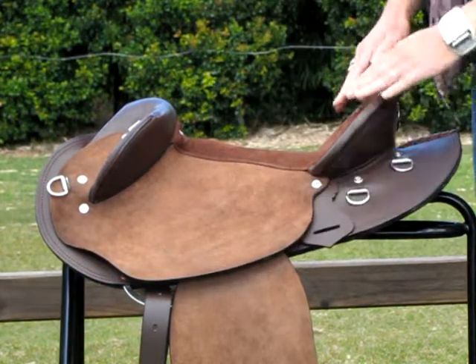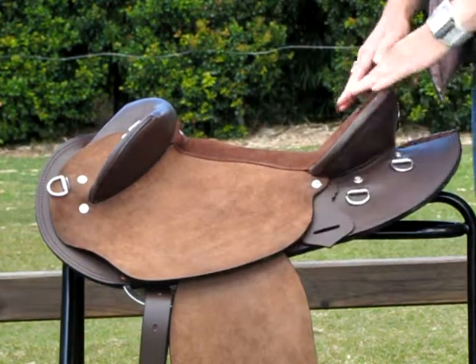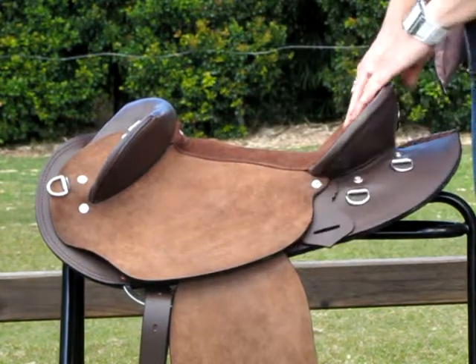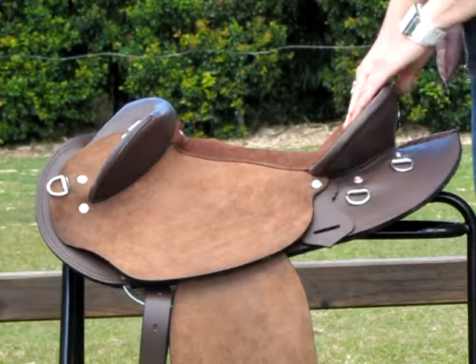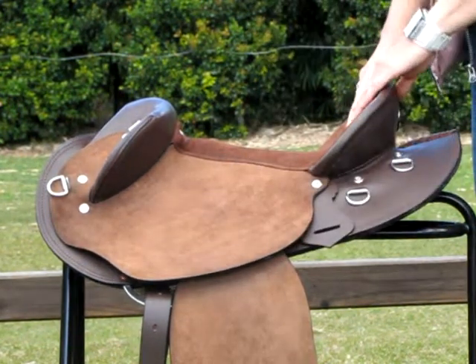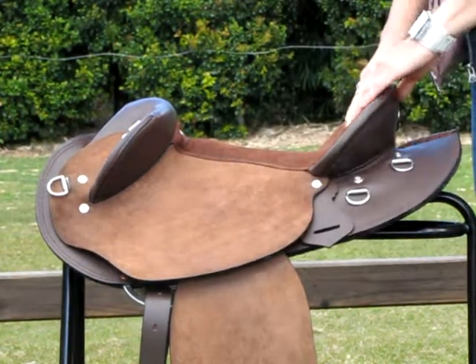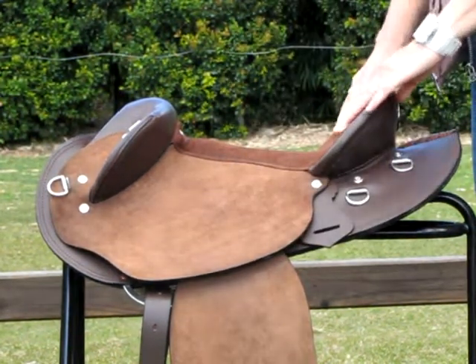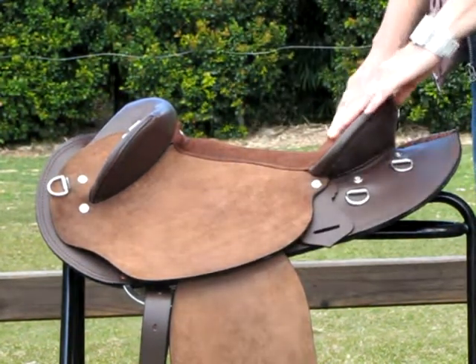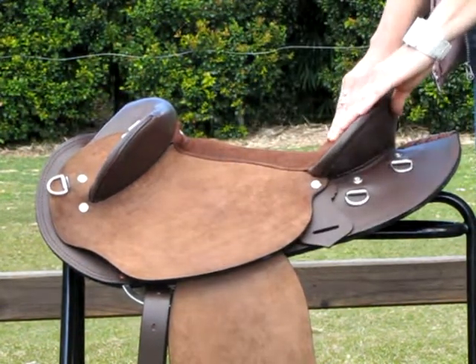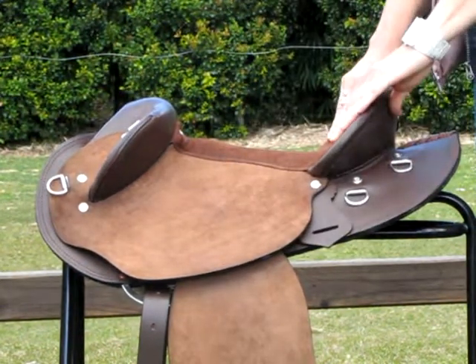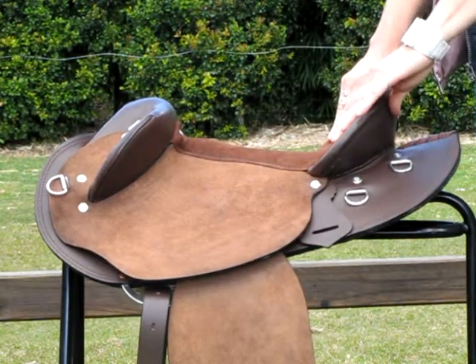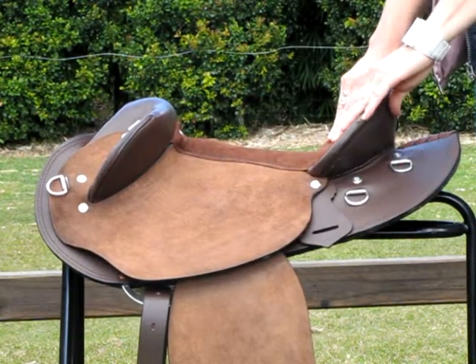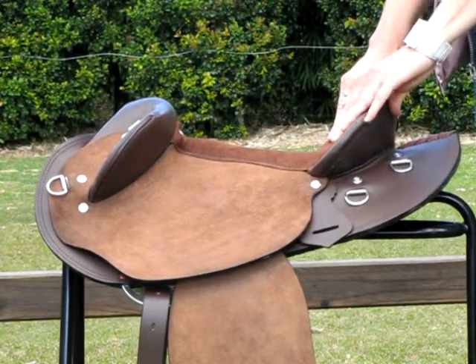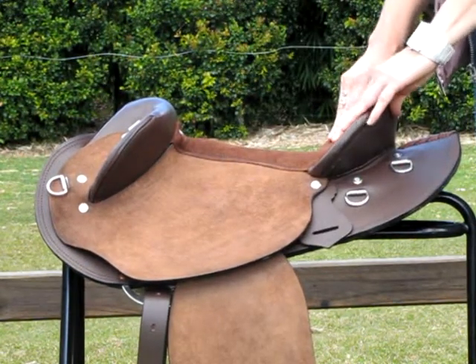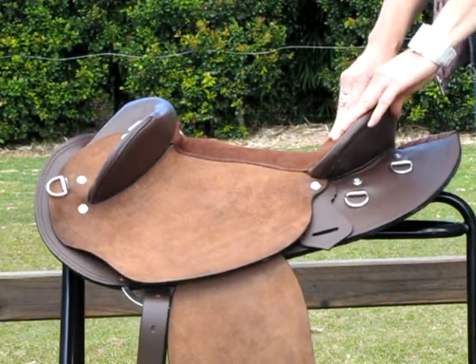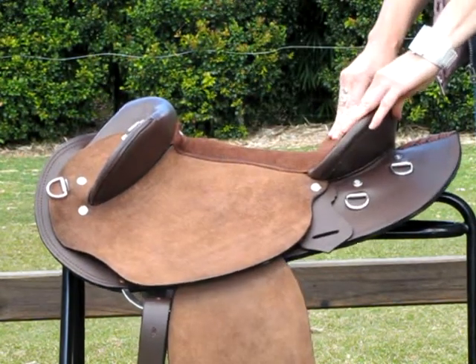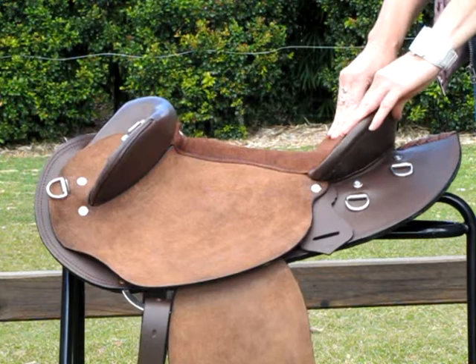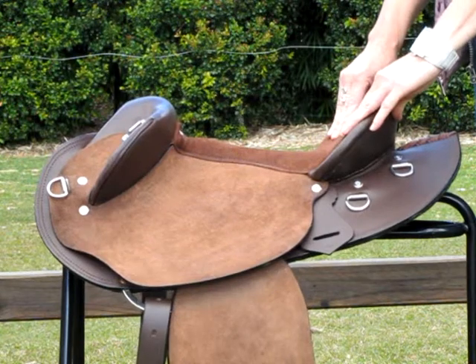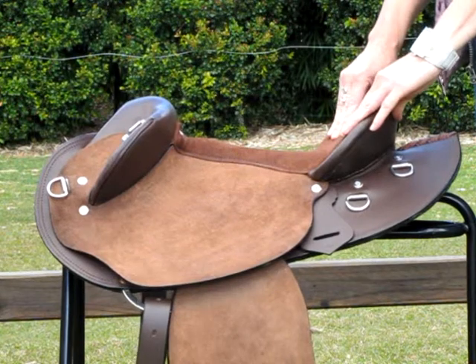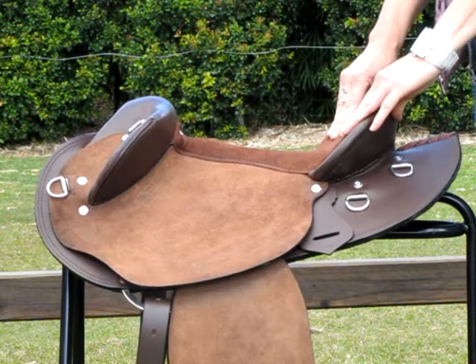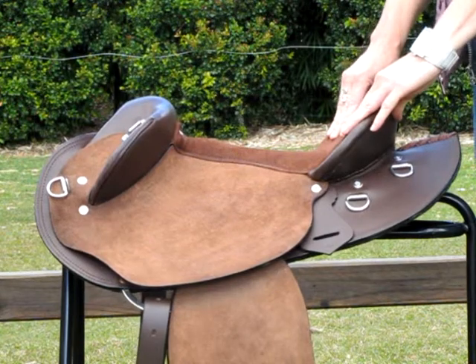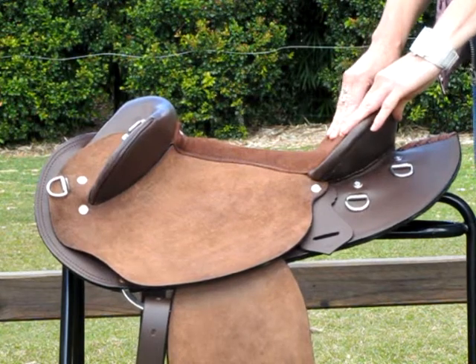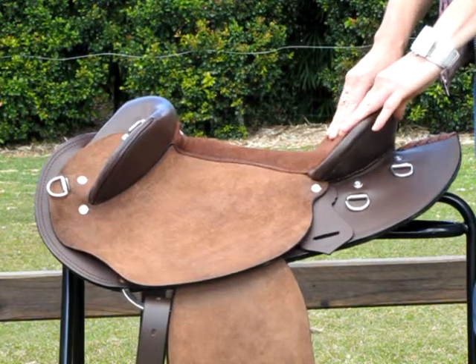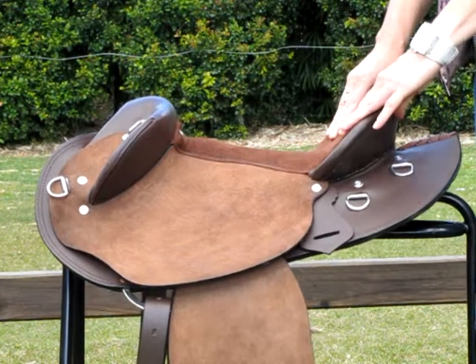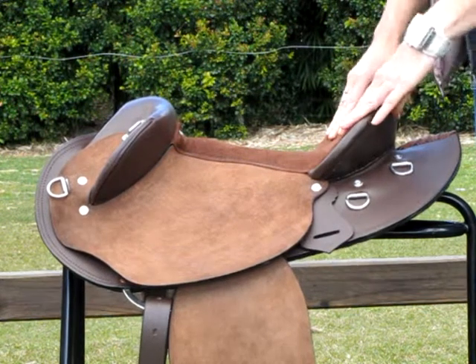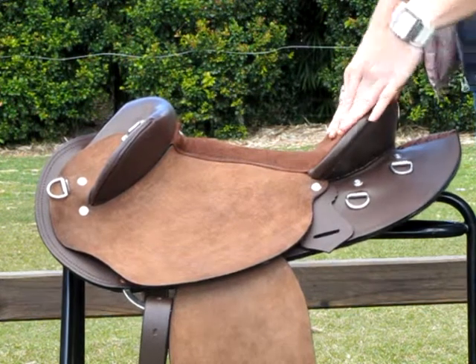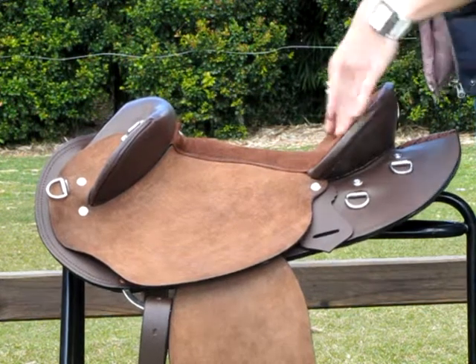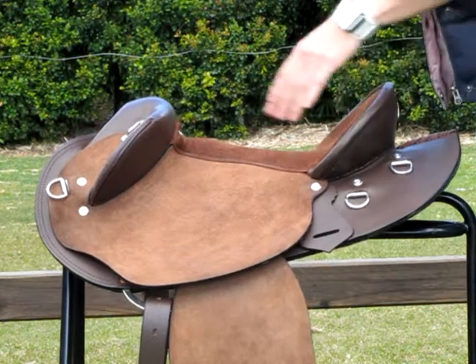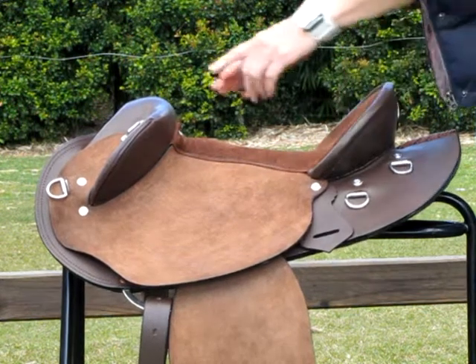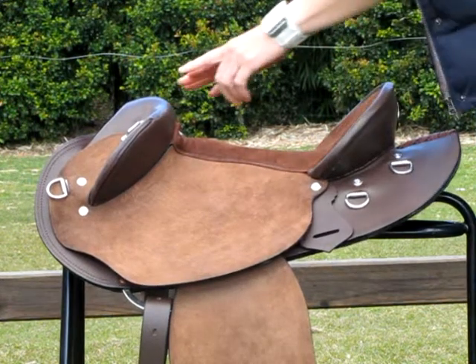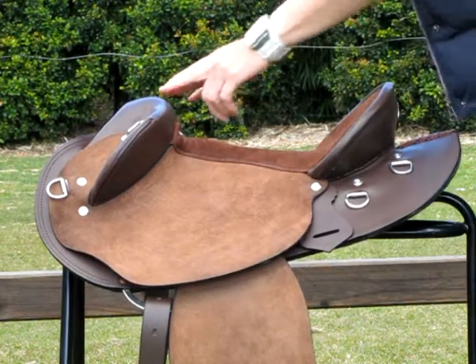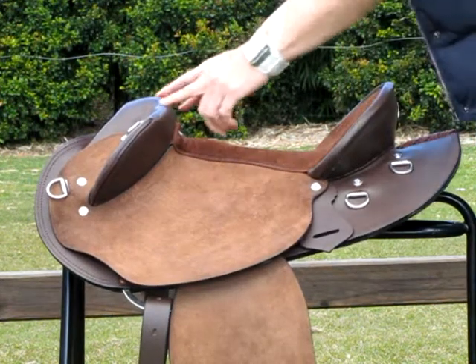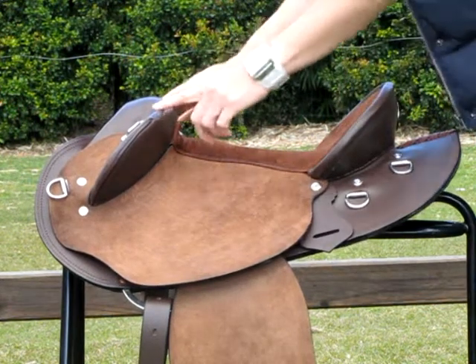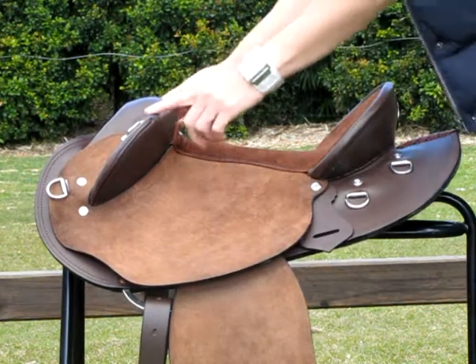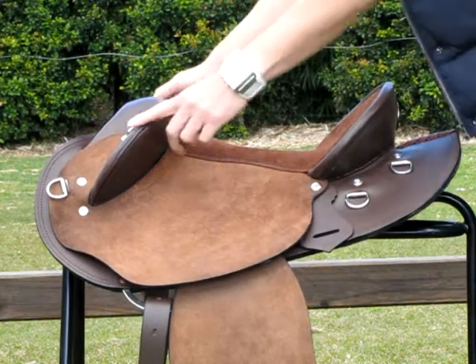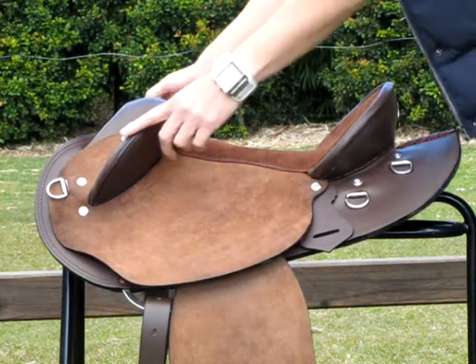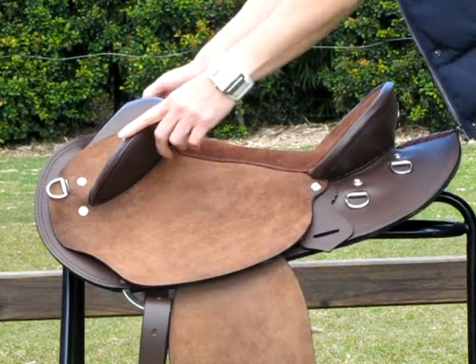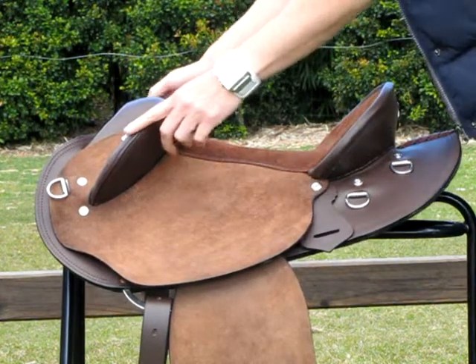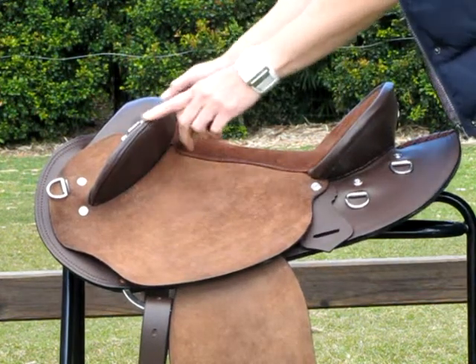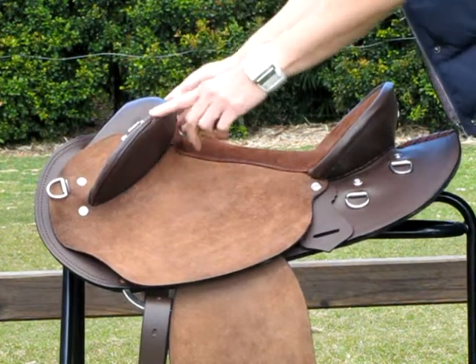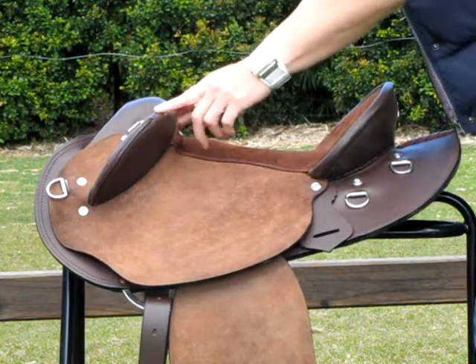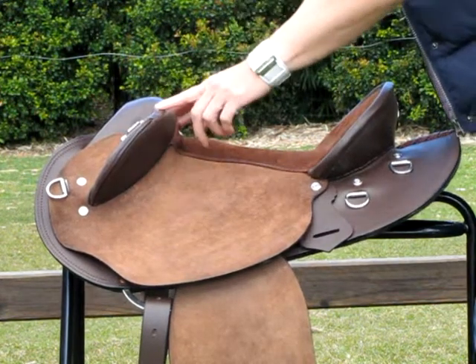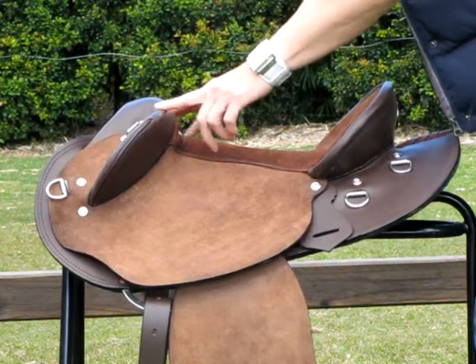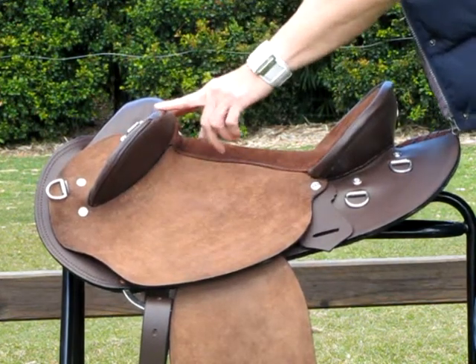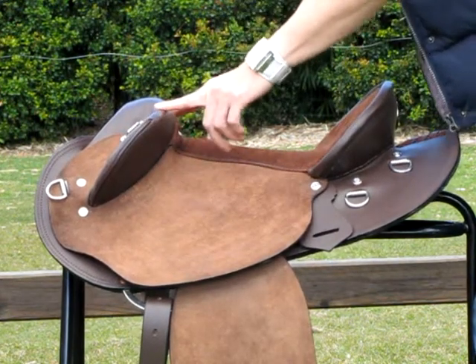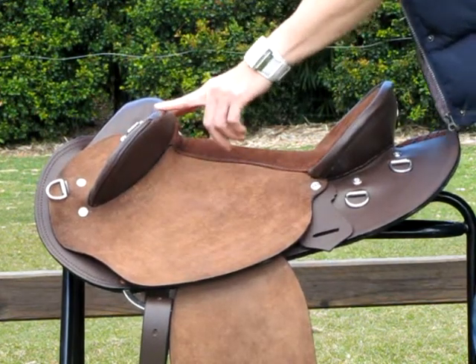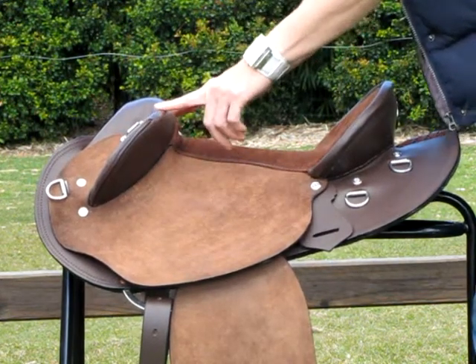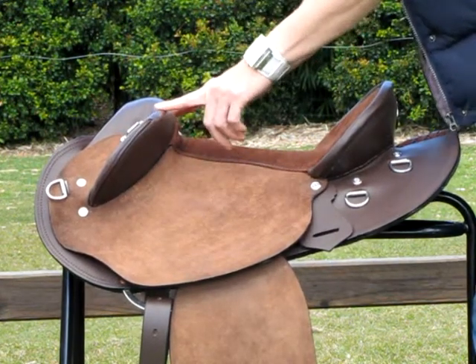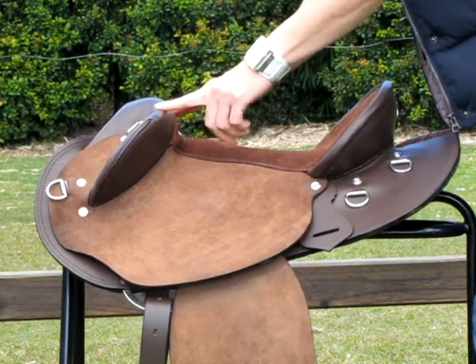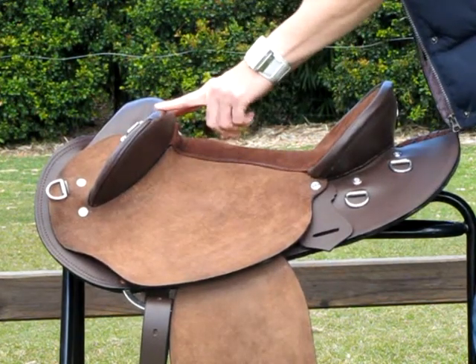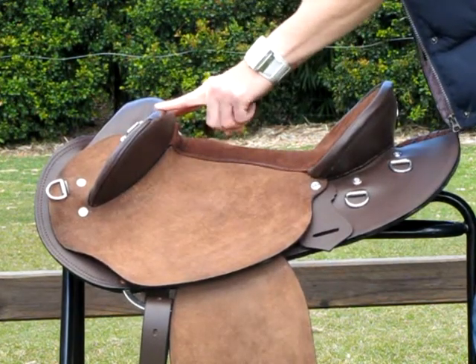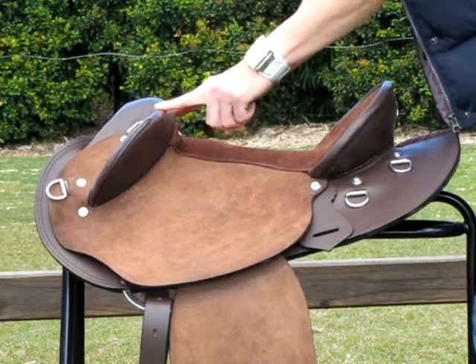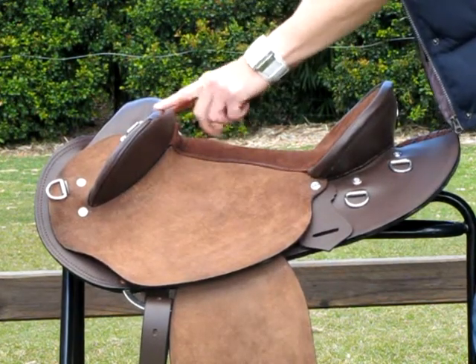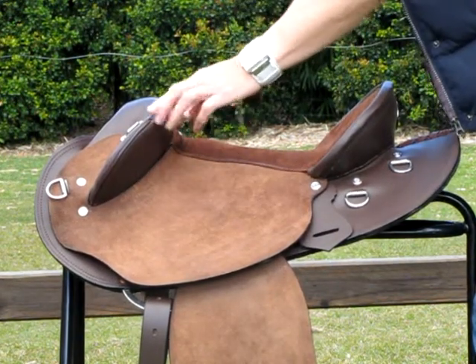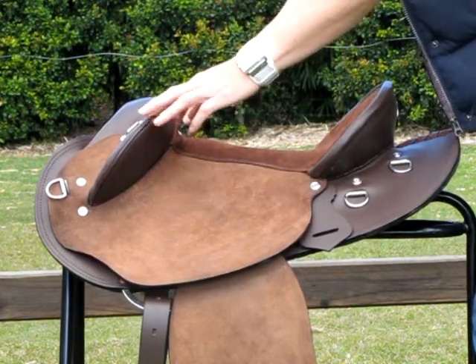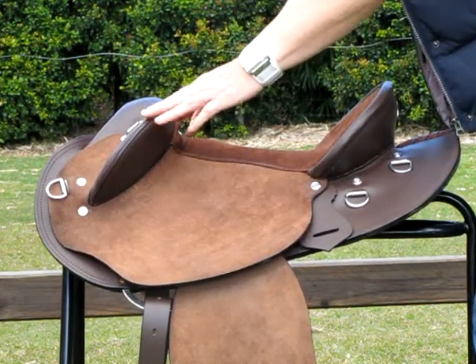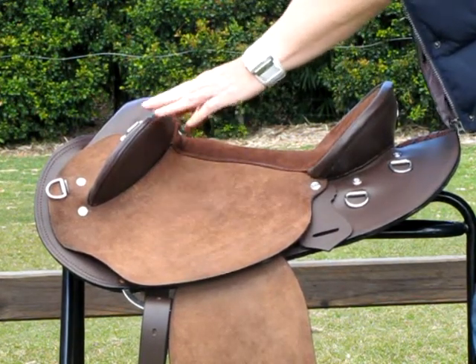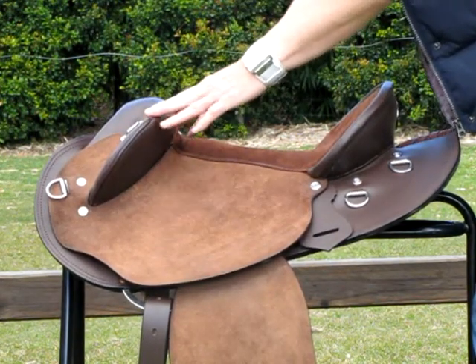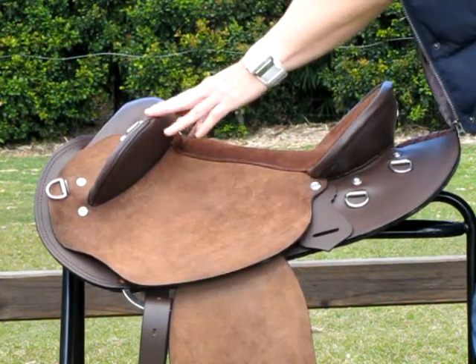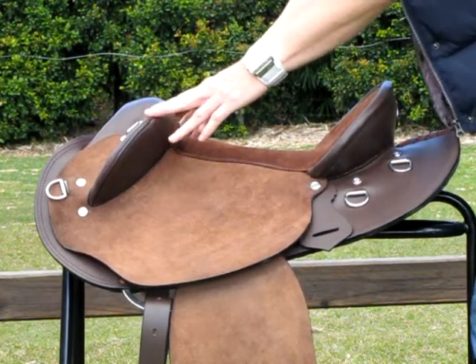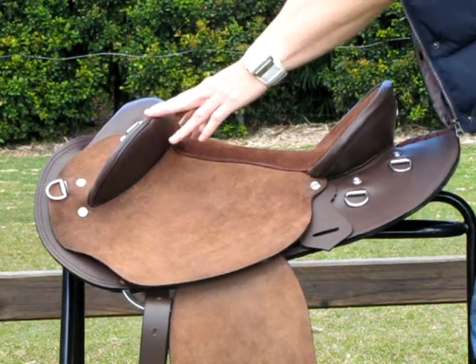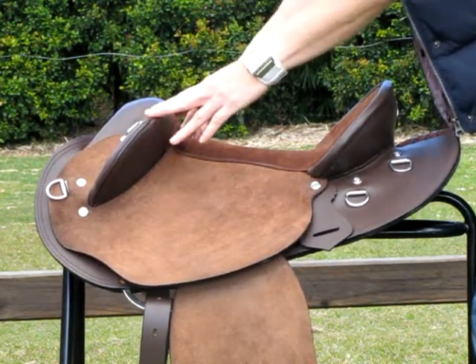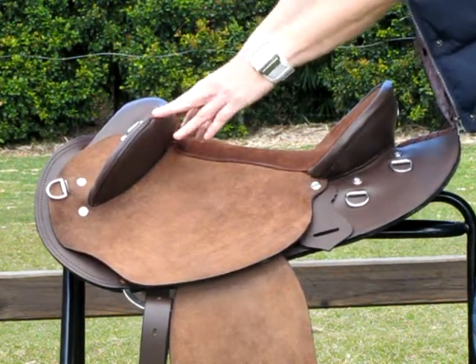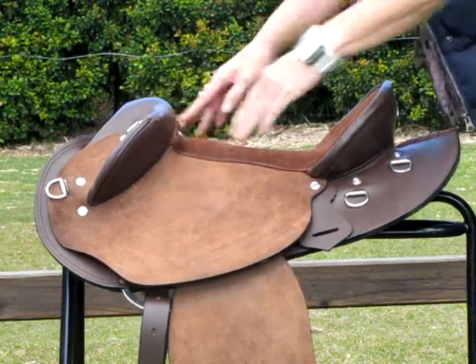It has a deep padded seat, and at the front of the saddle you have medium sized knee rolls, or poleys.